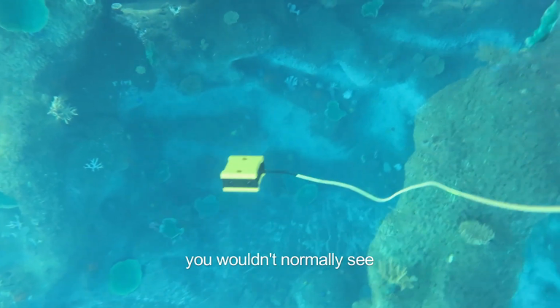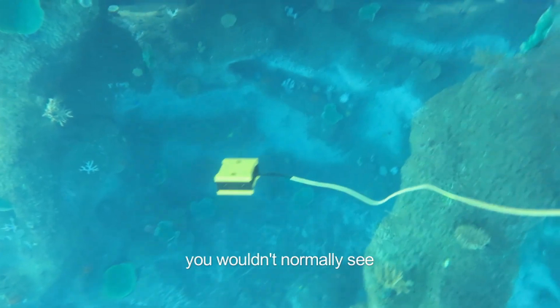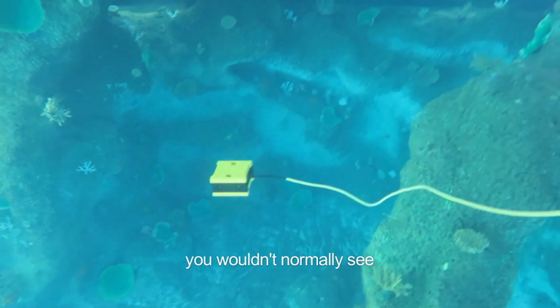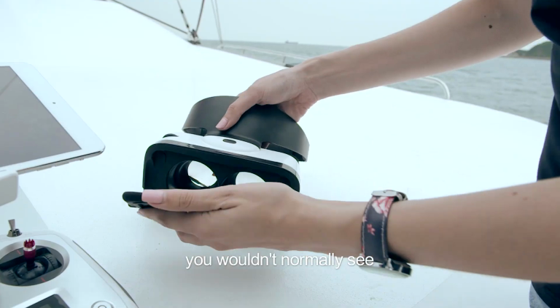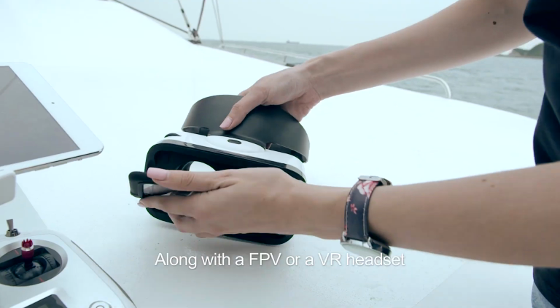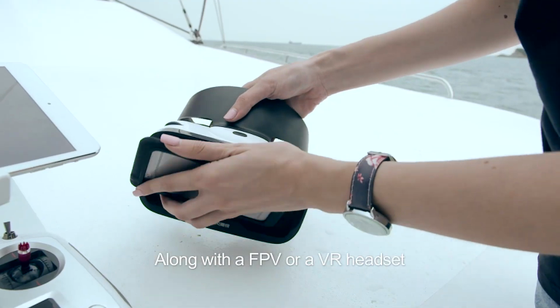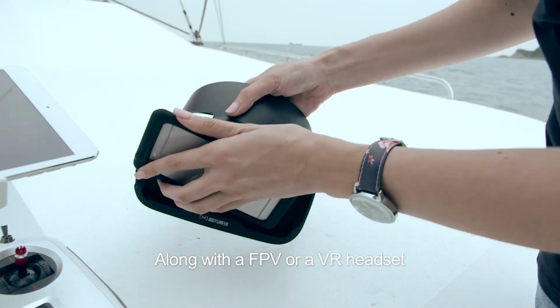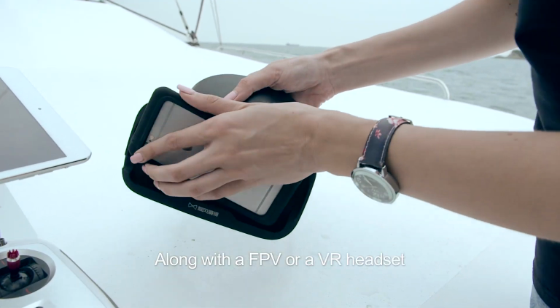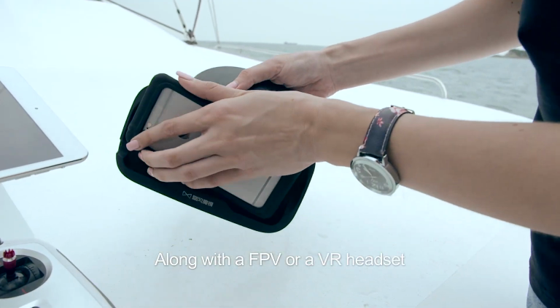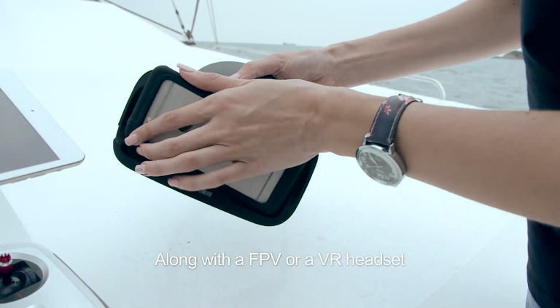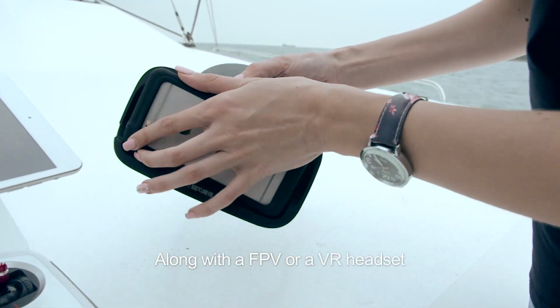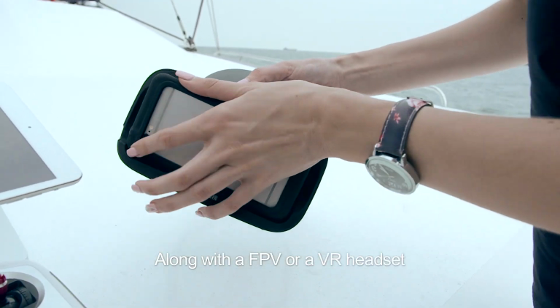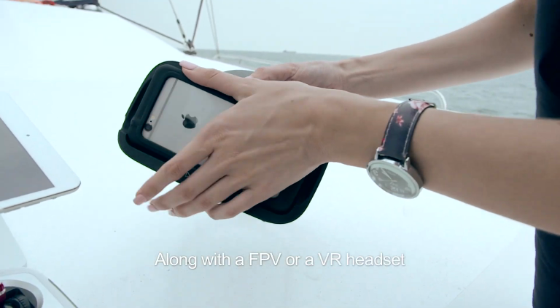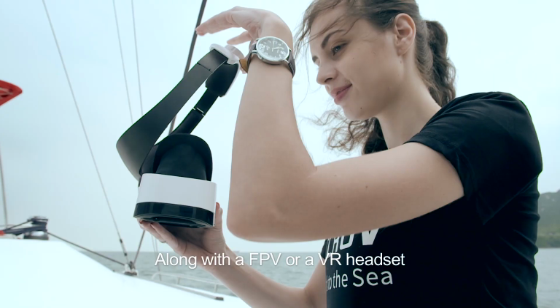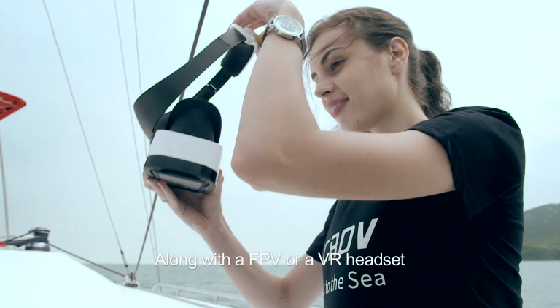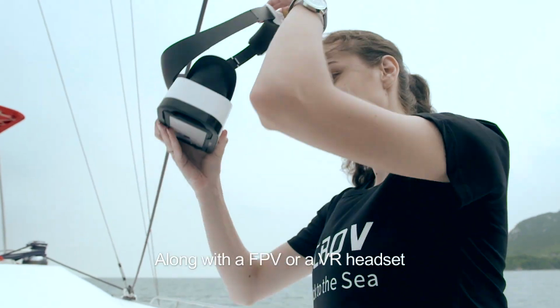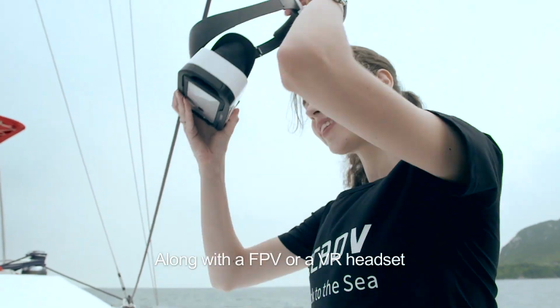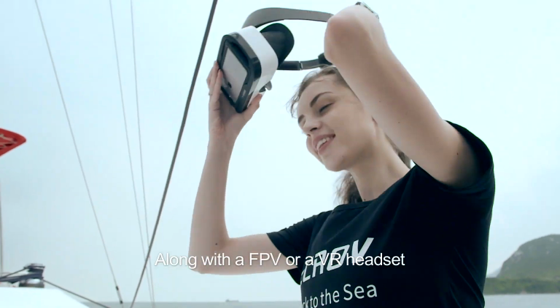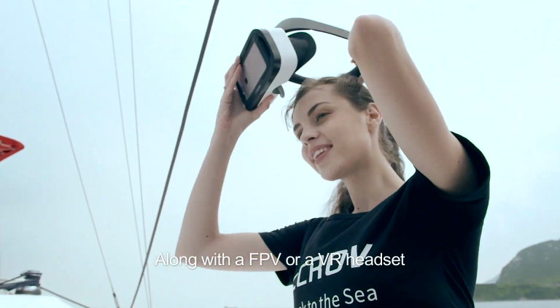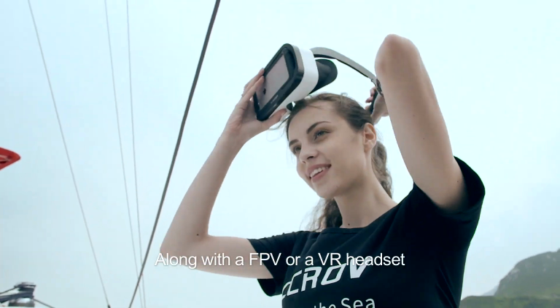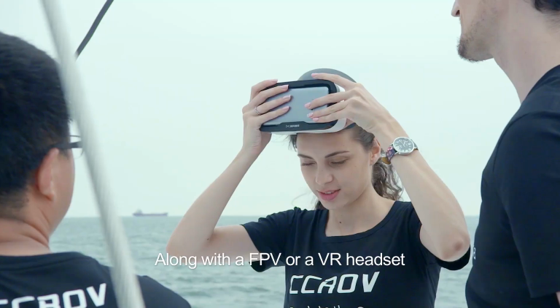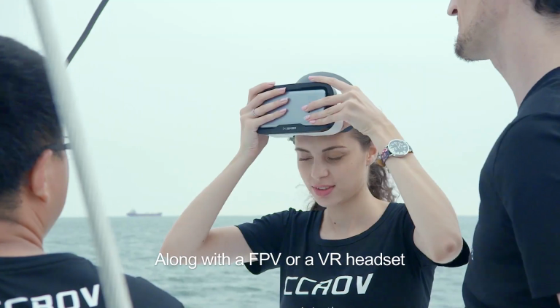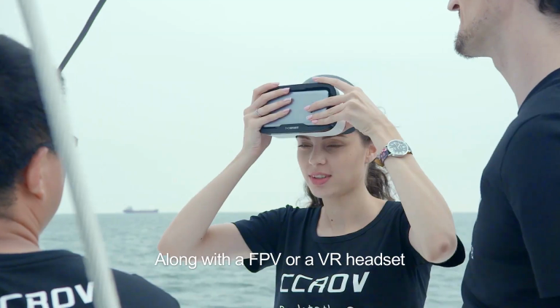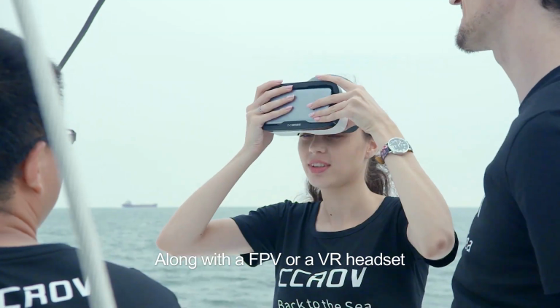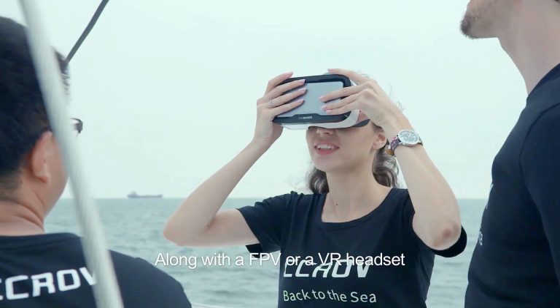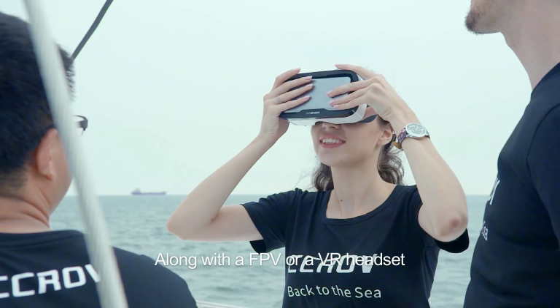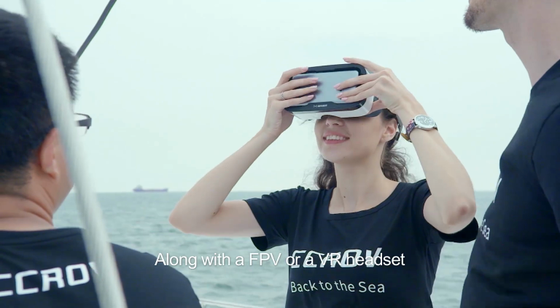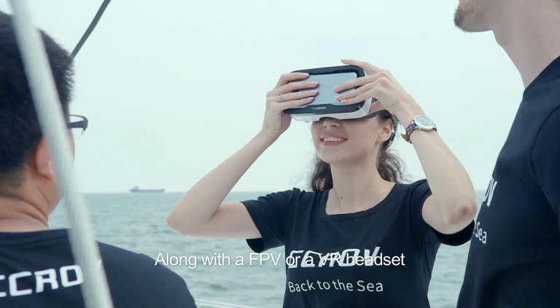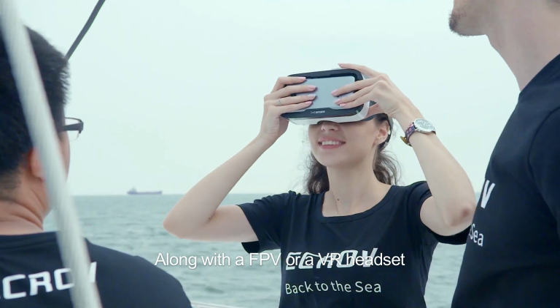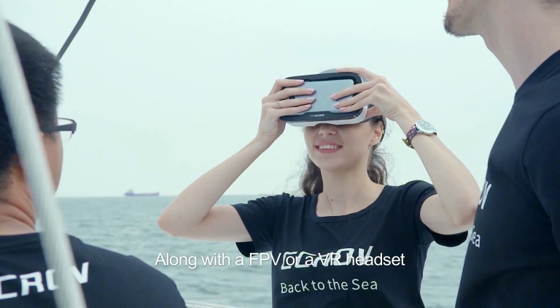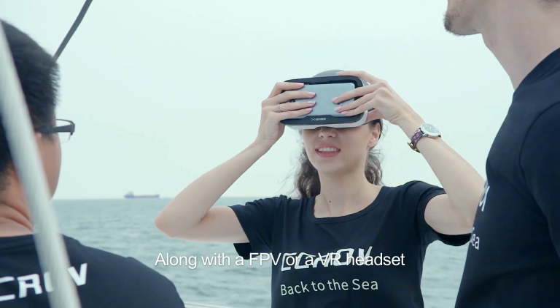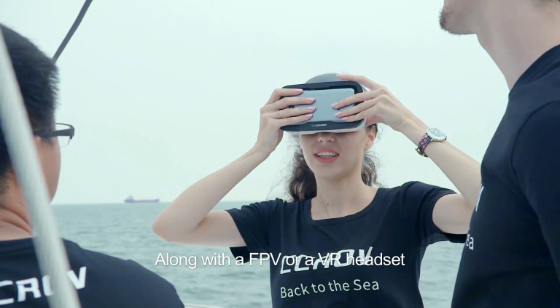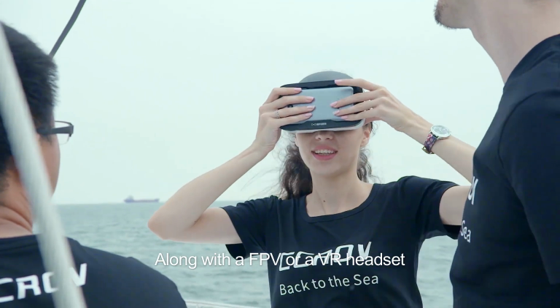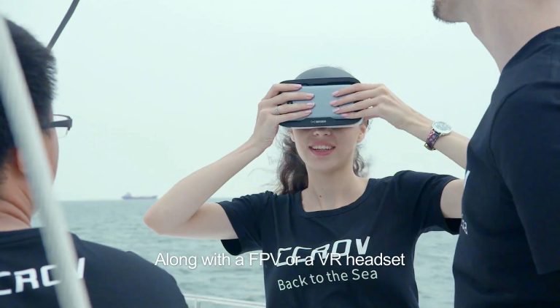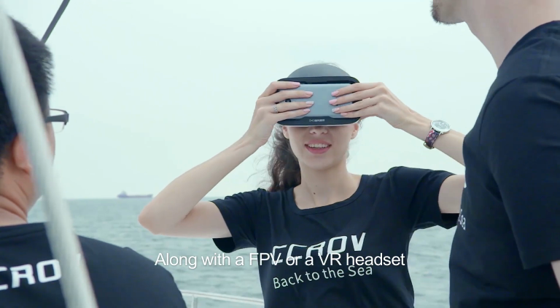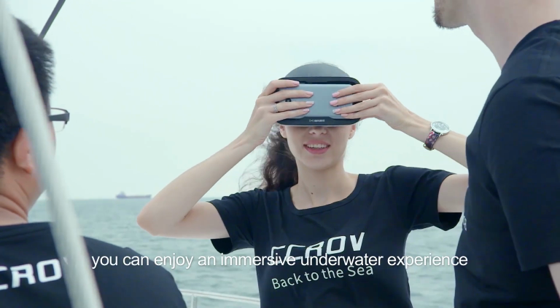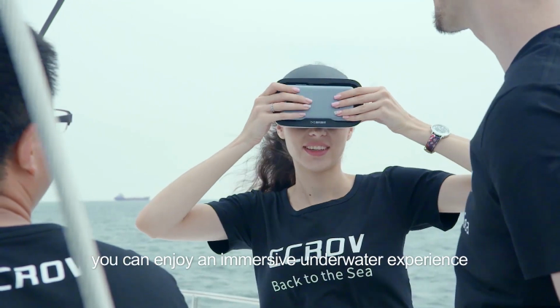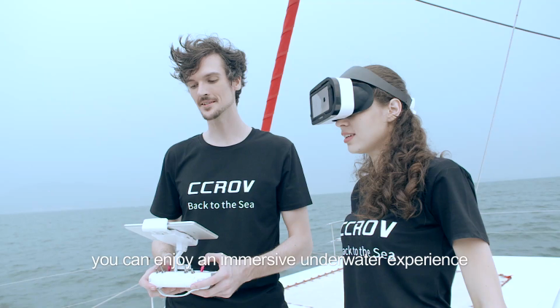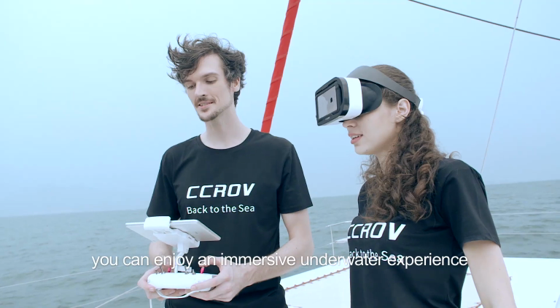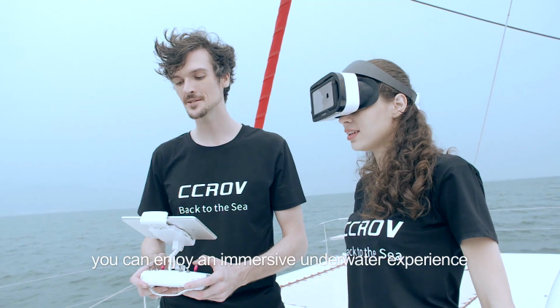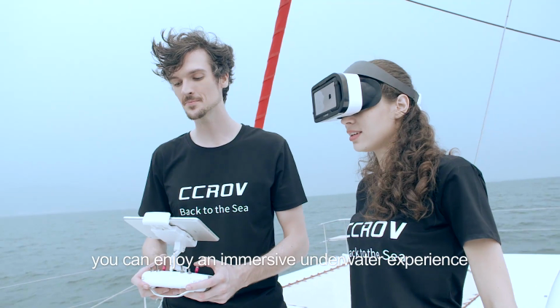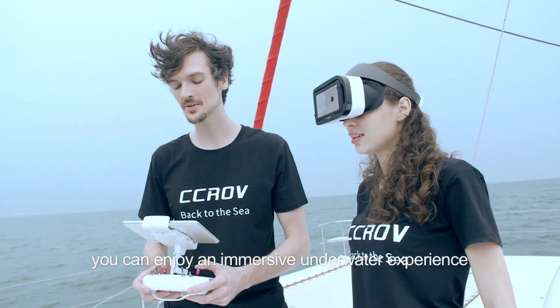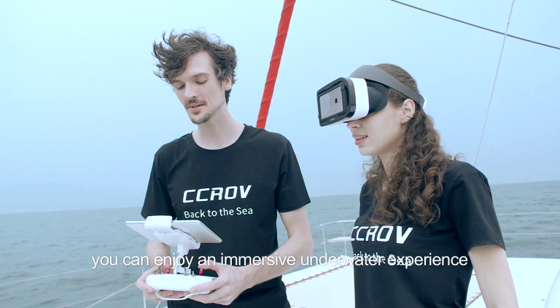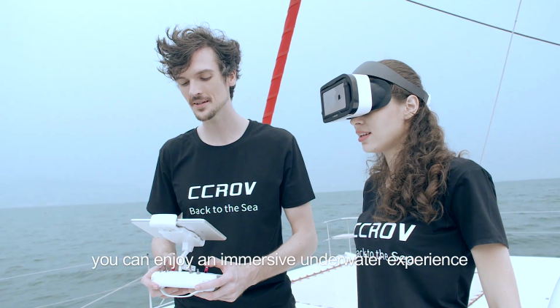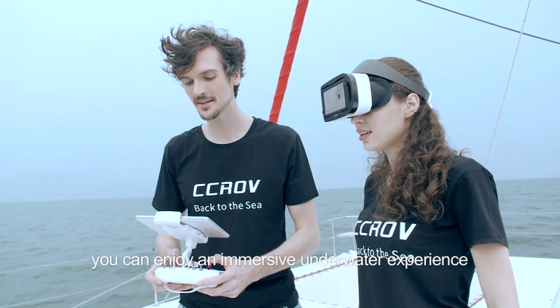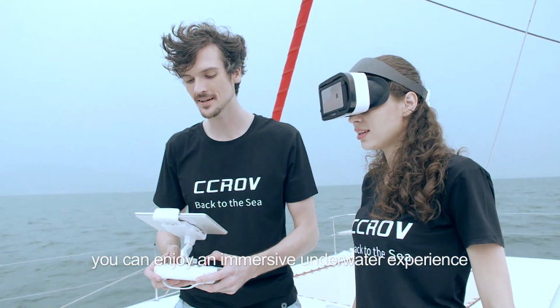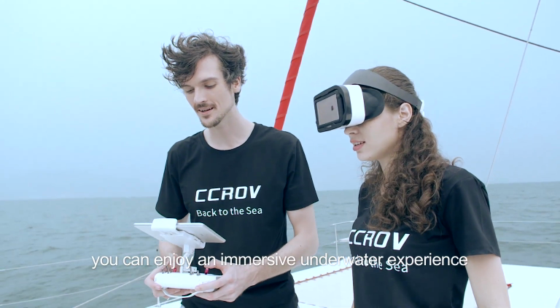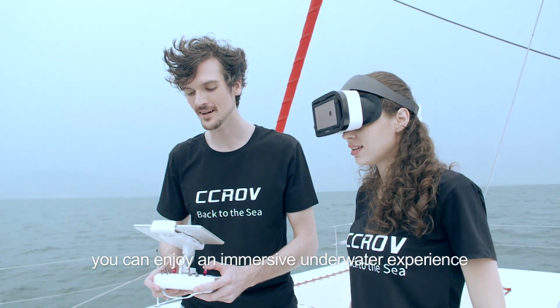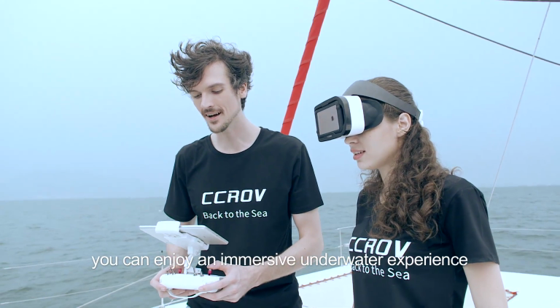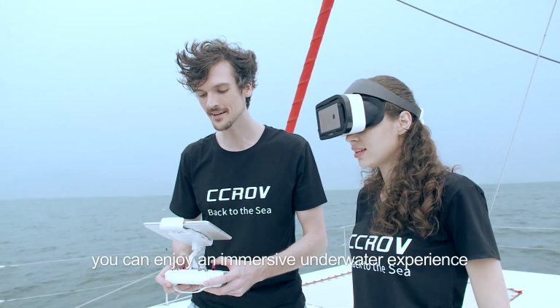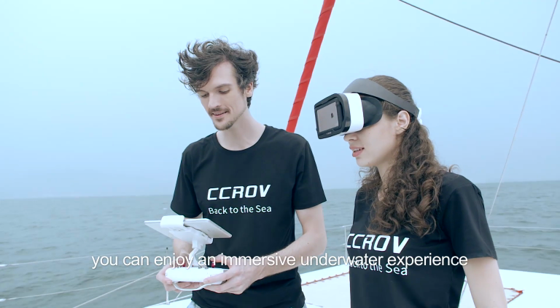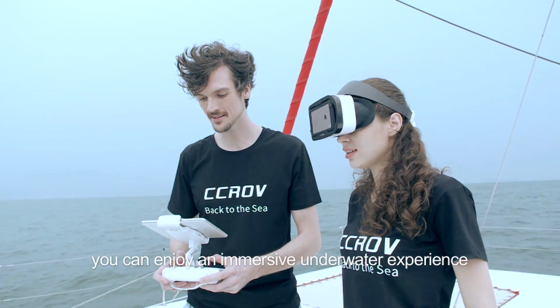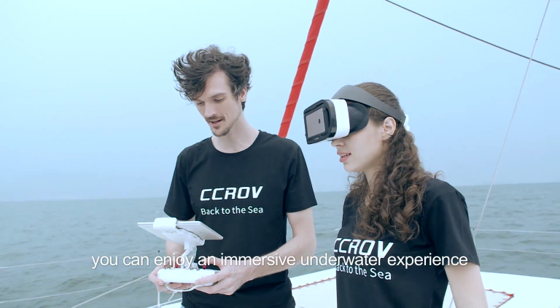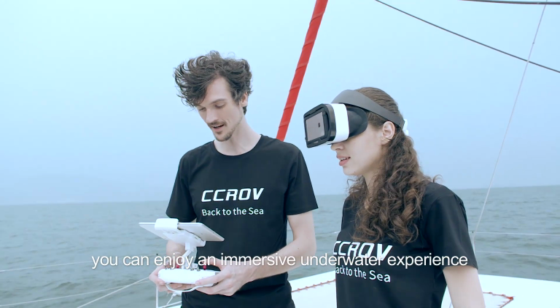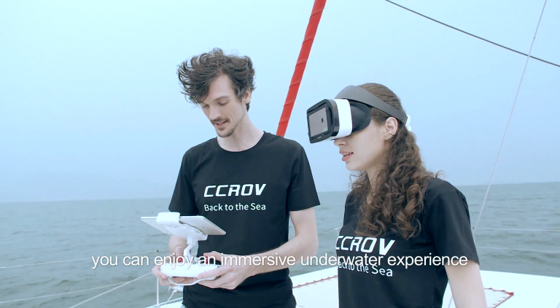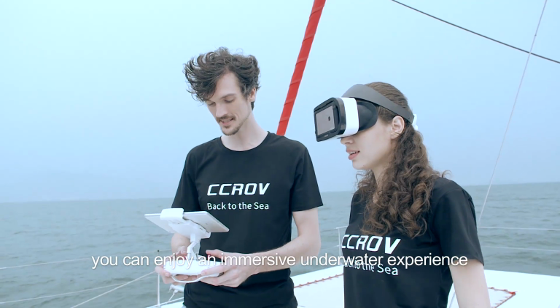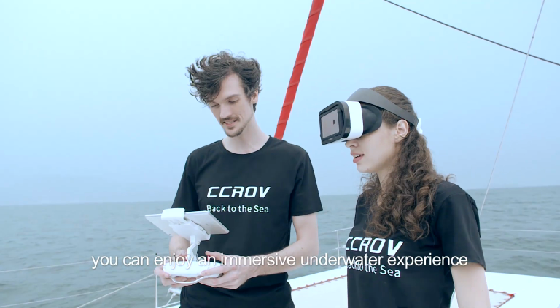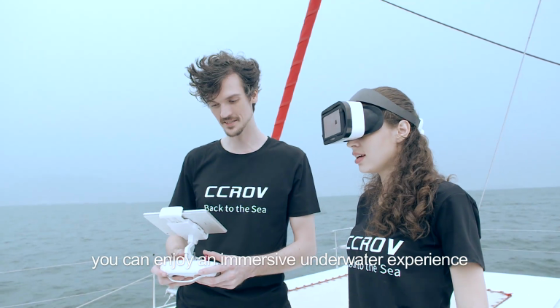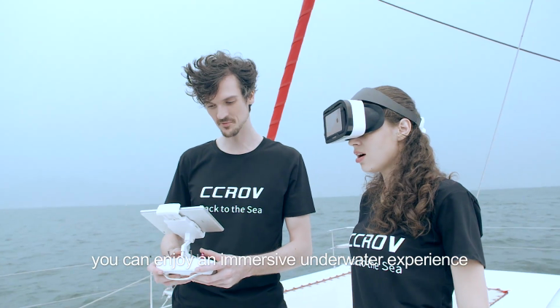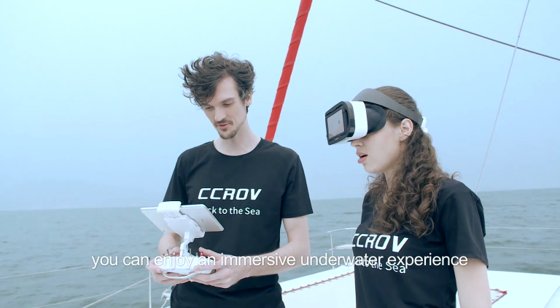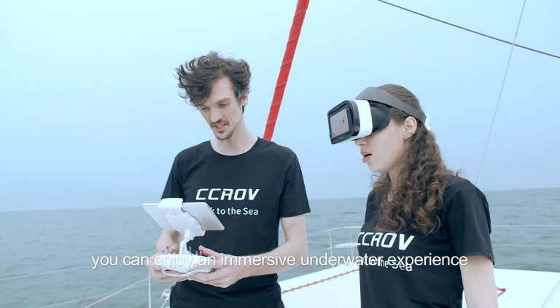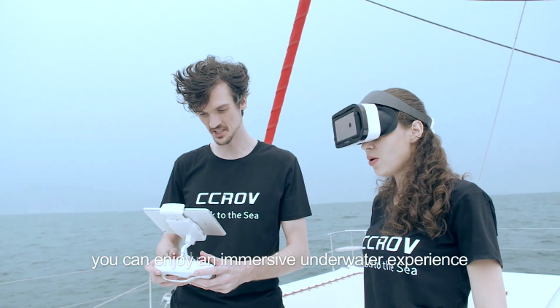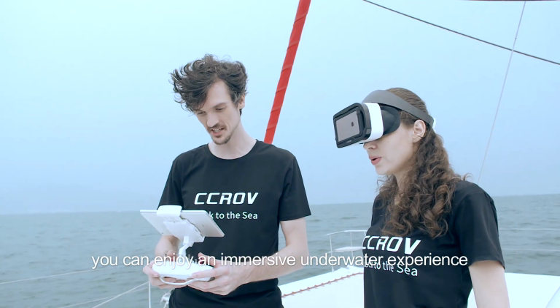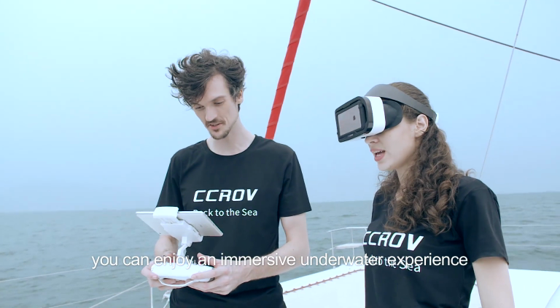Along with an FPV or a VR headset, you can enjoy an immersive underwater experience.